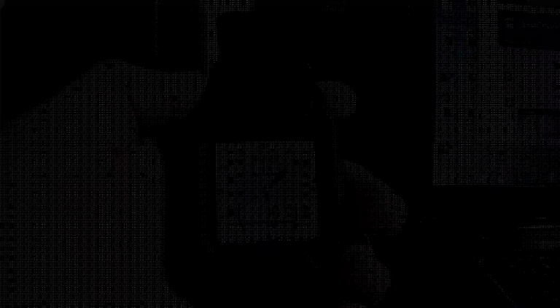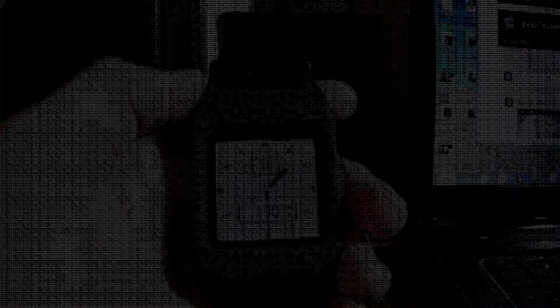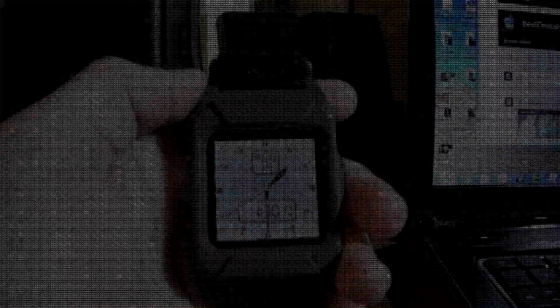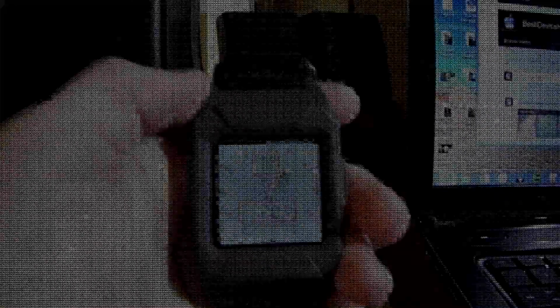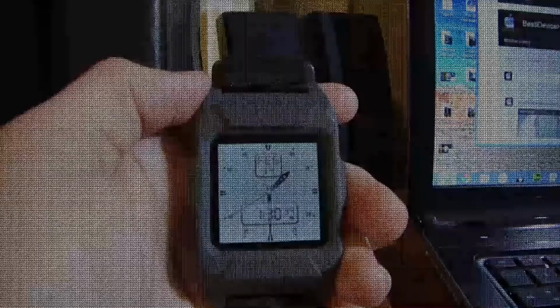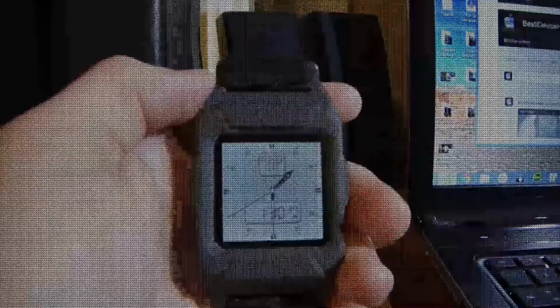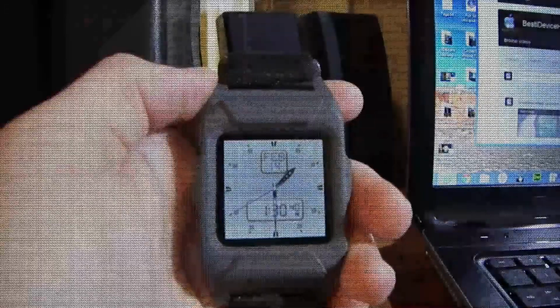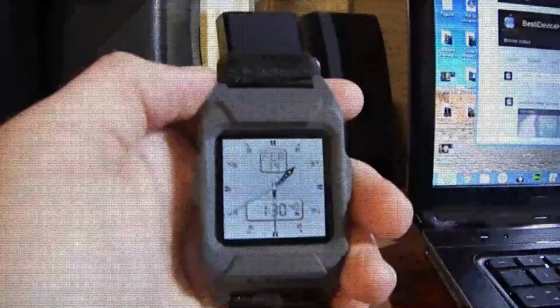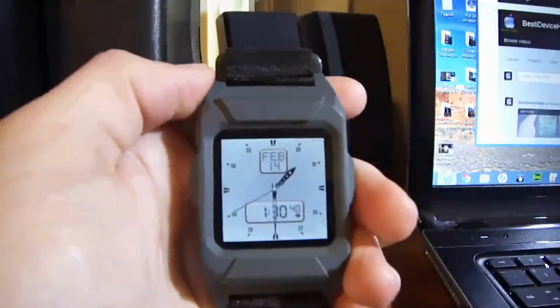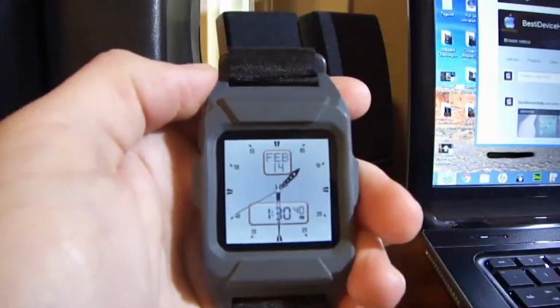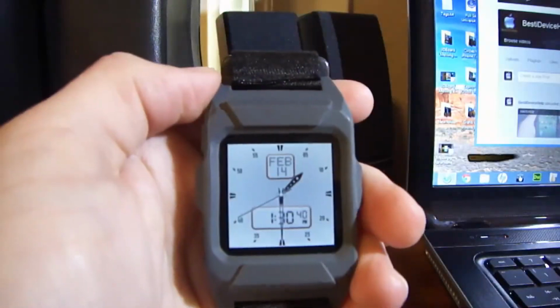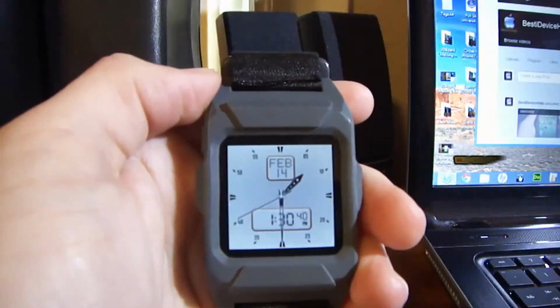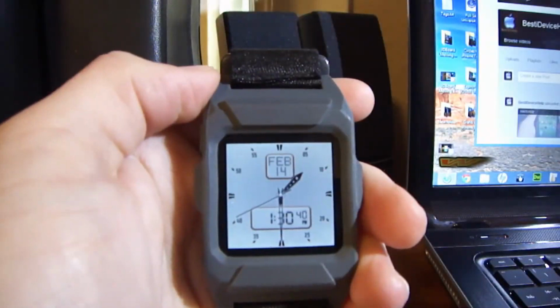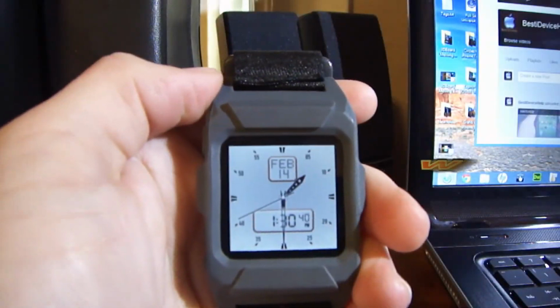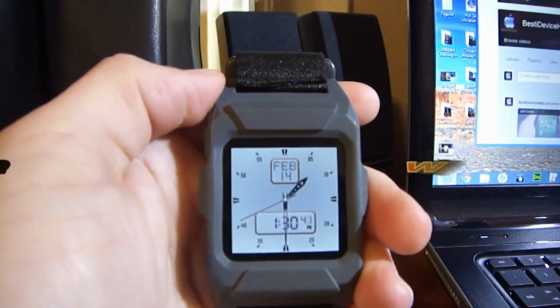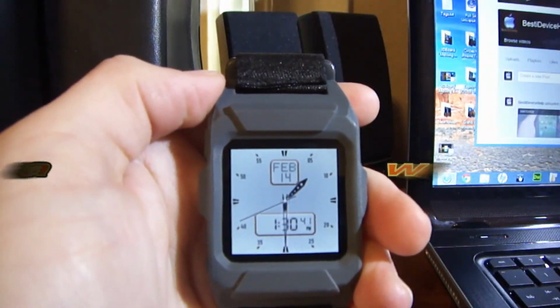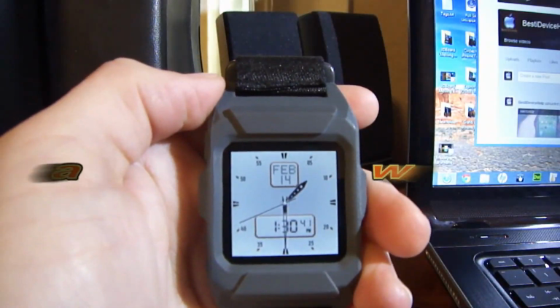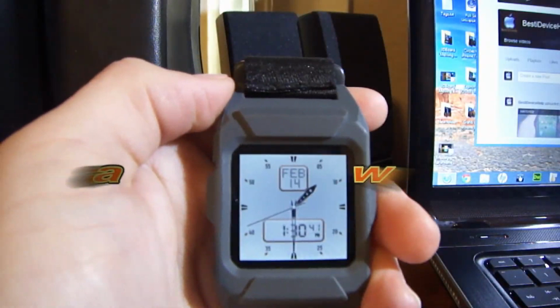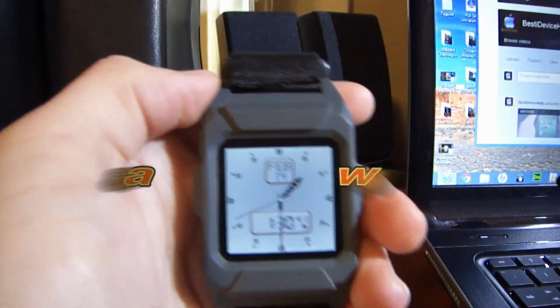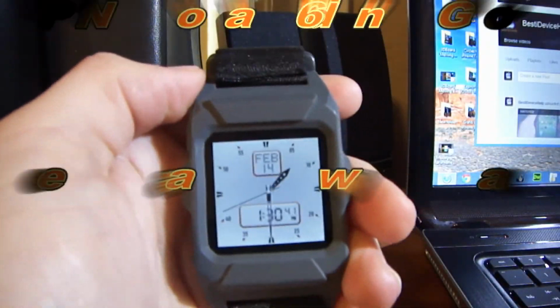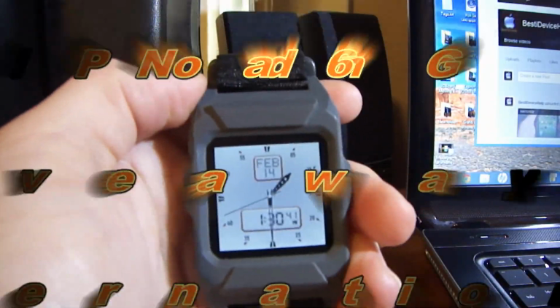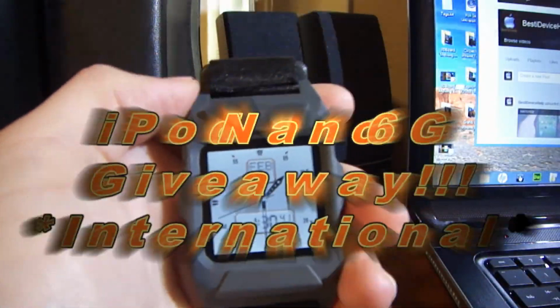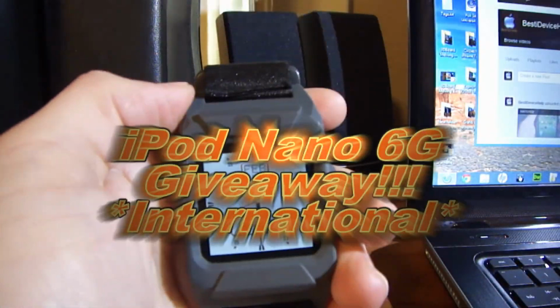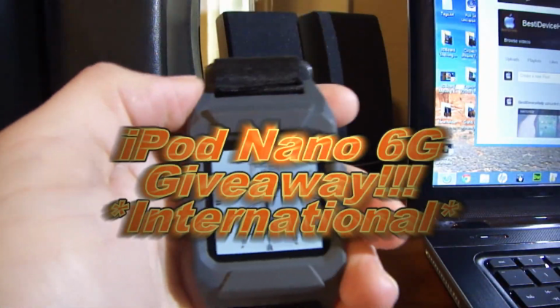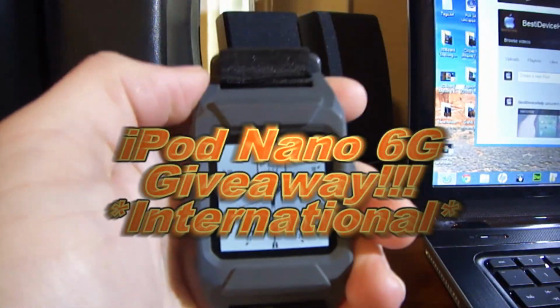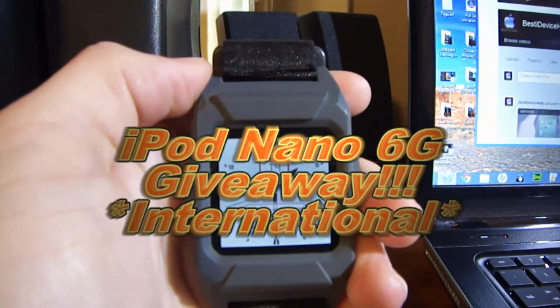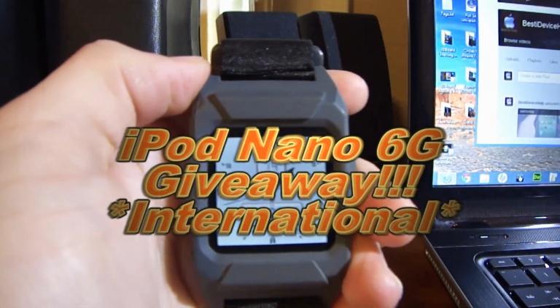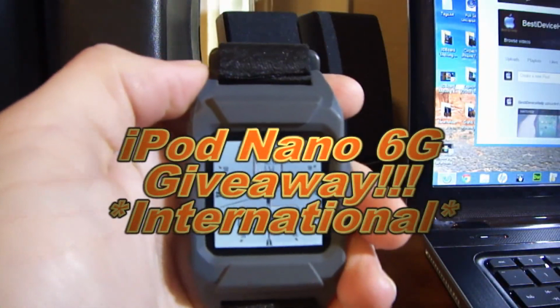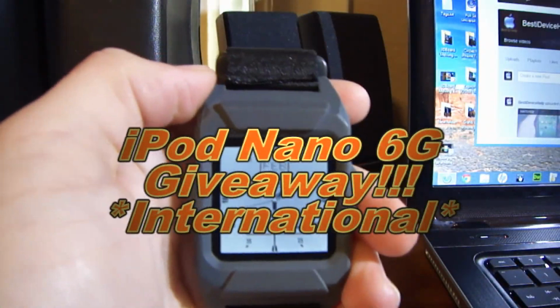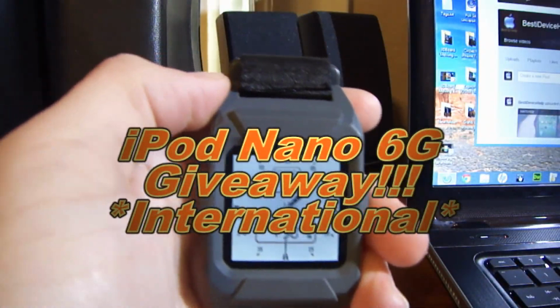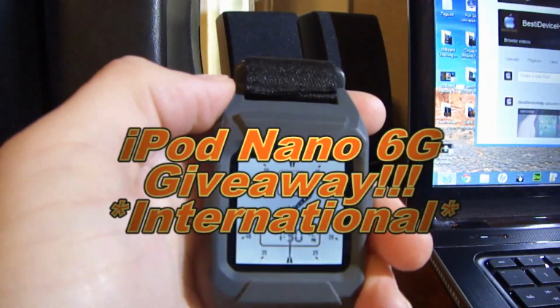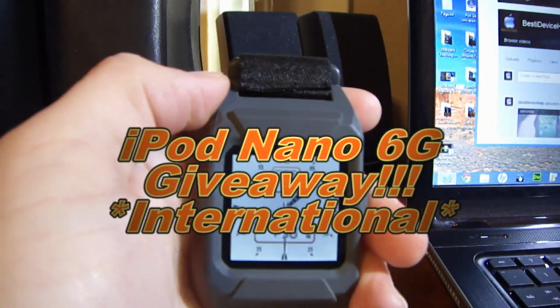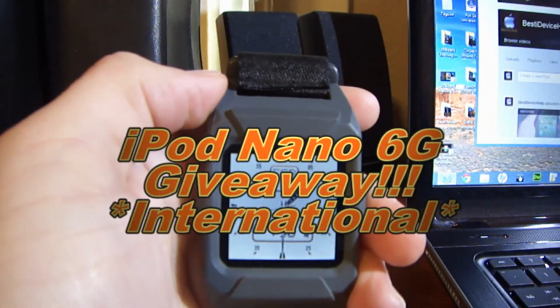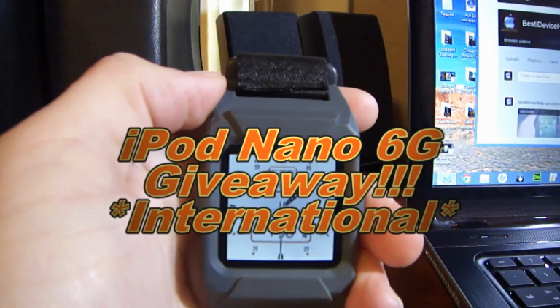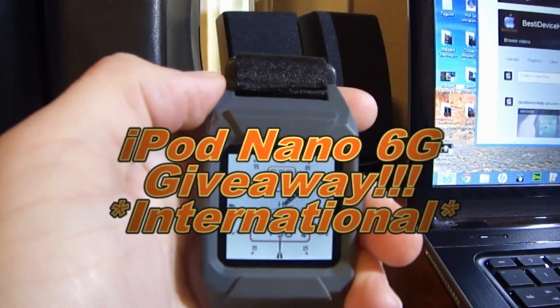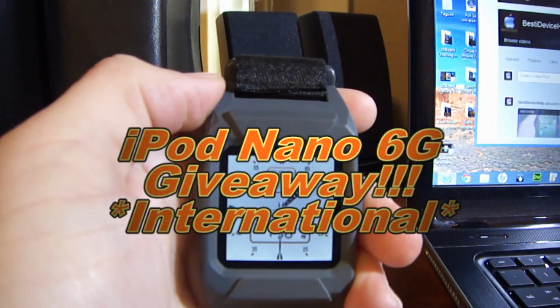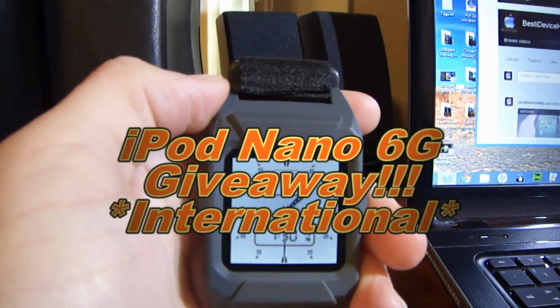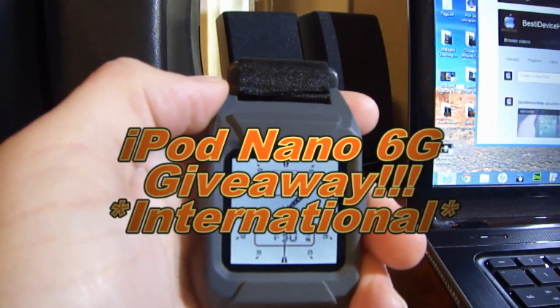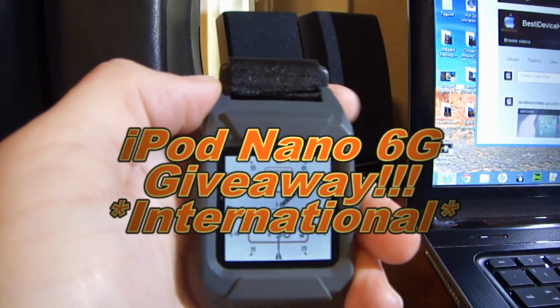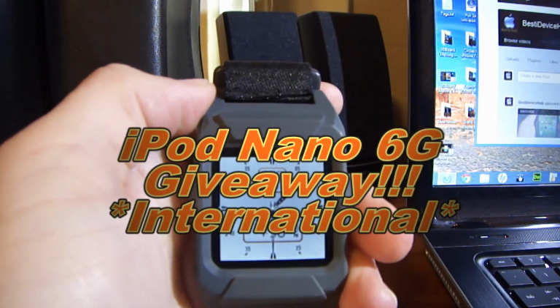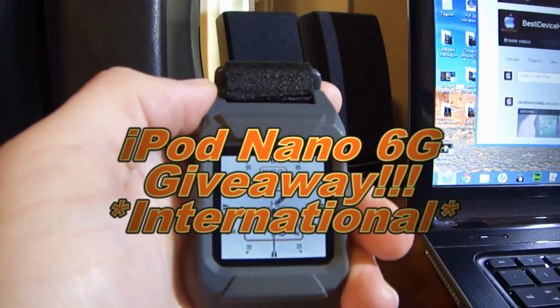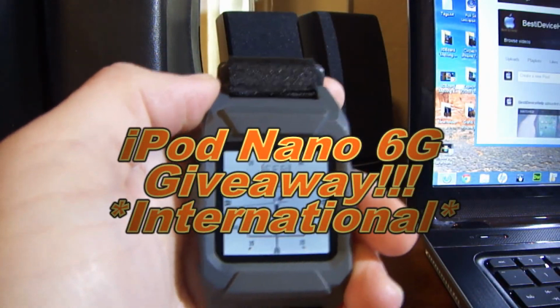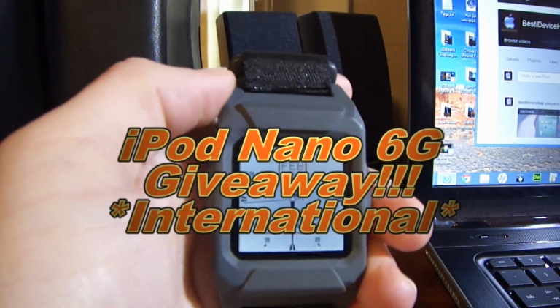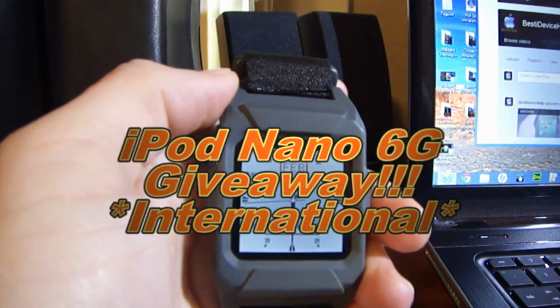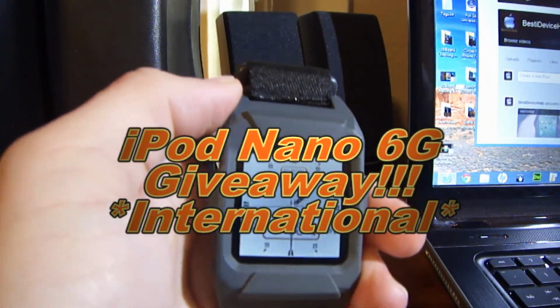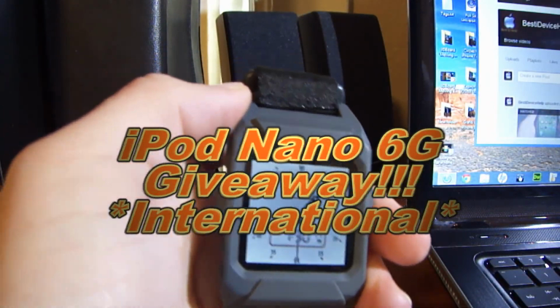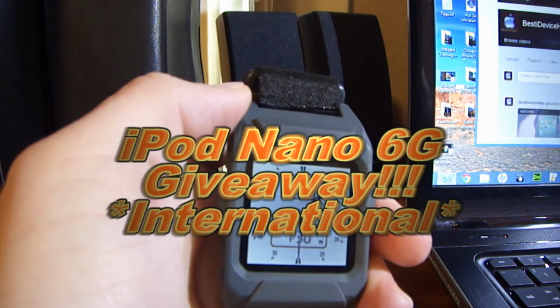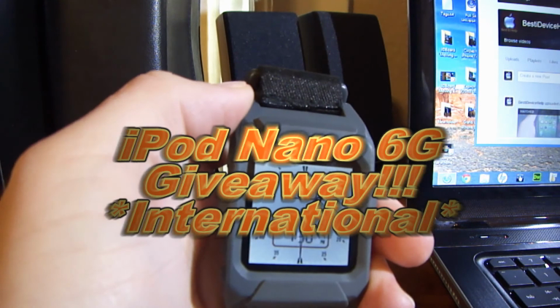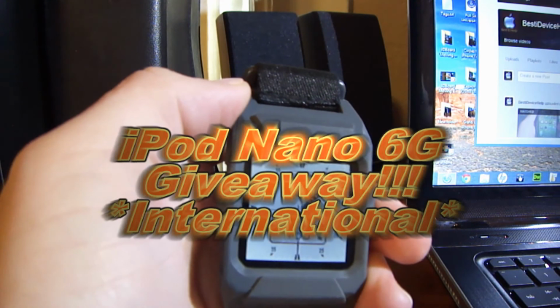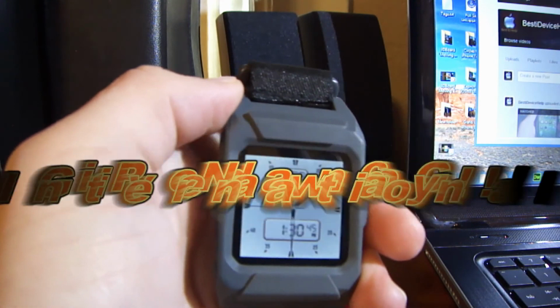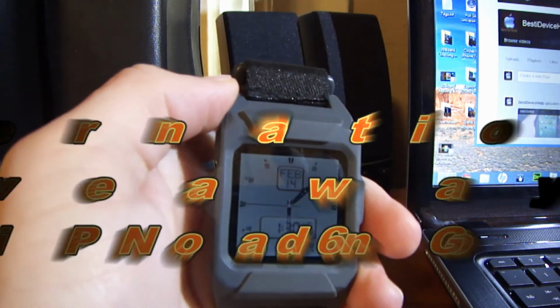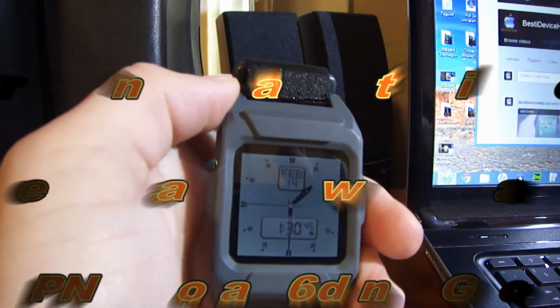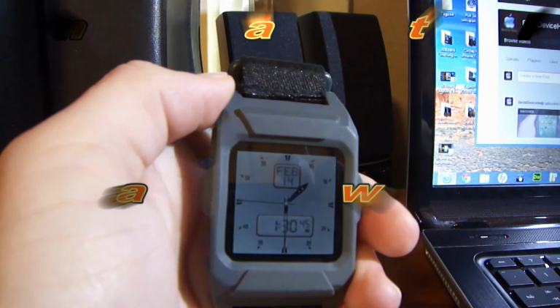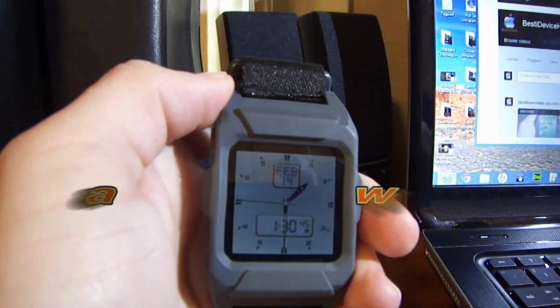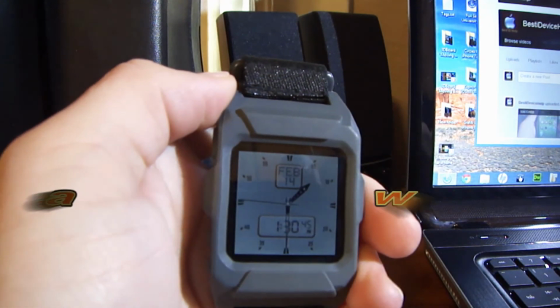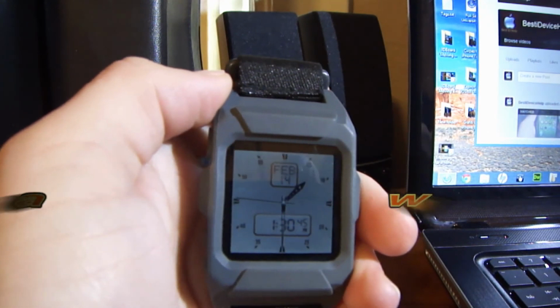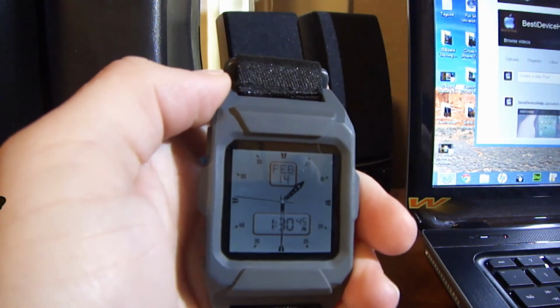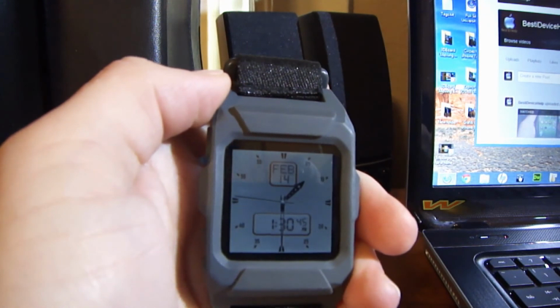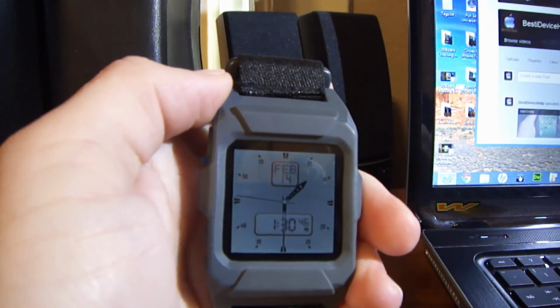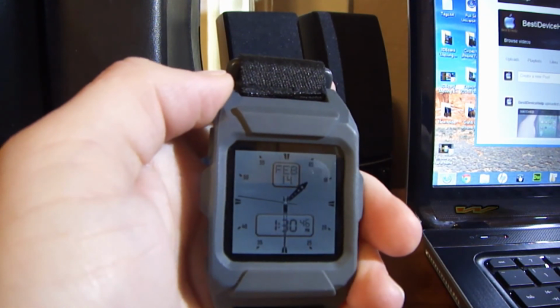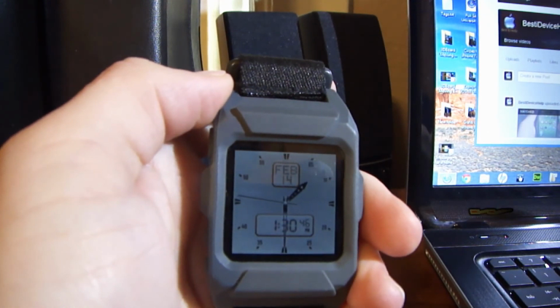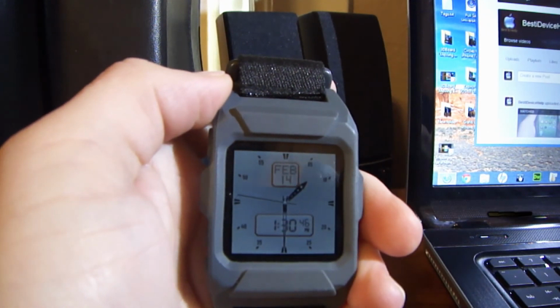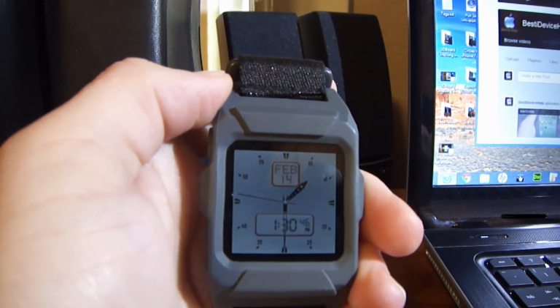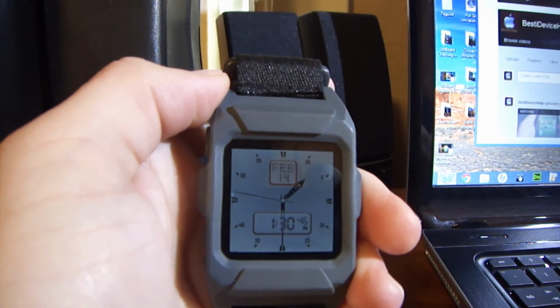iPod Nano 6 Gen giveaway going on right now. Rate the video up and leave a comment below for an additional entry.